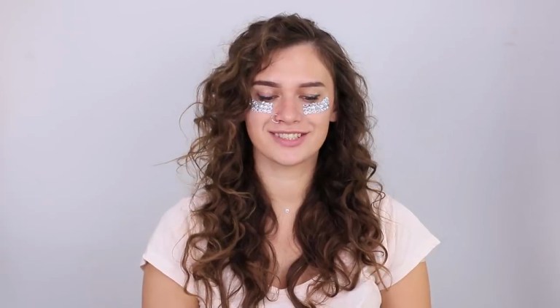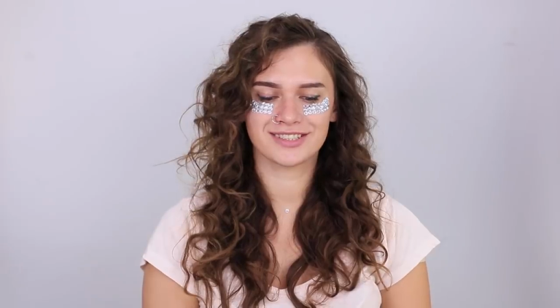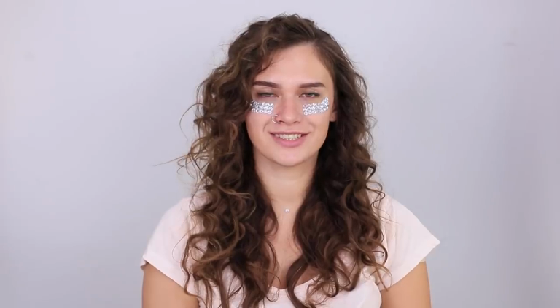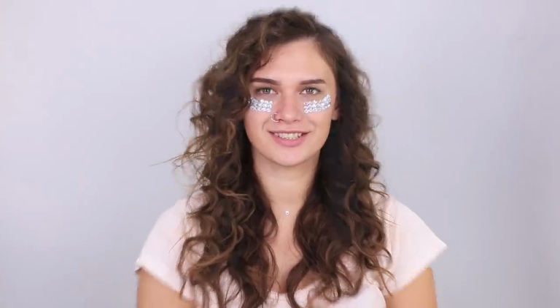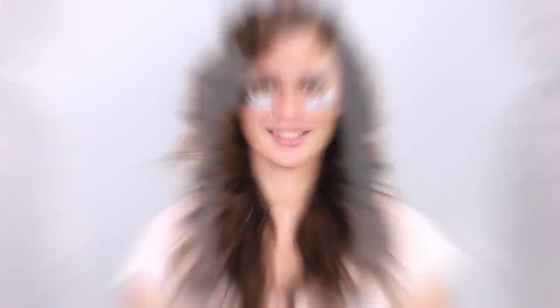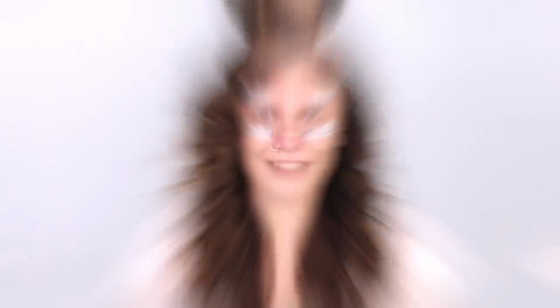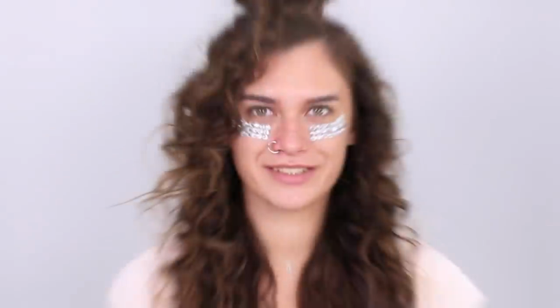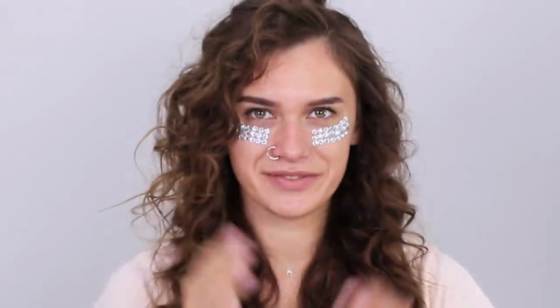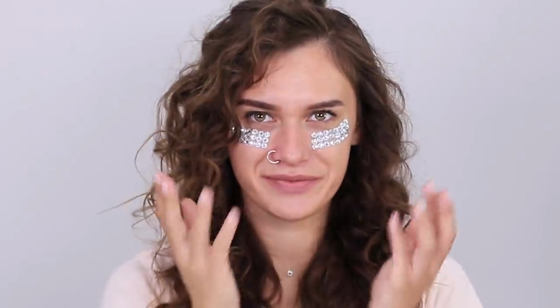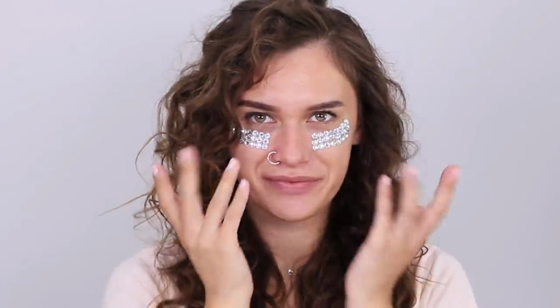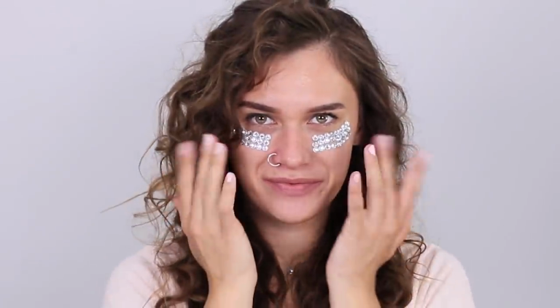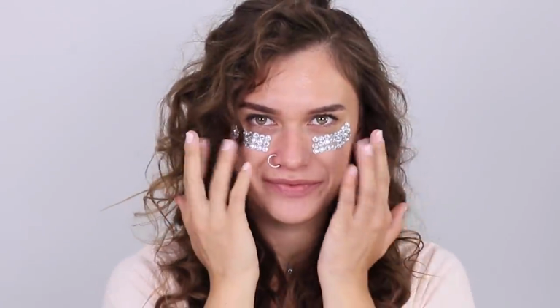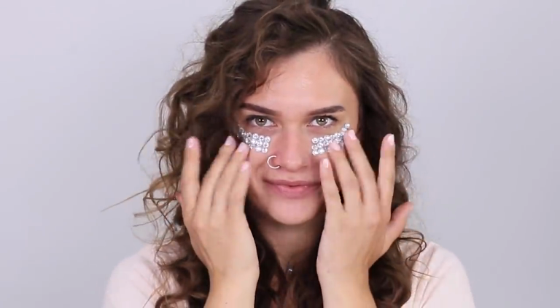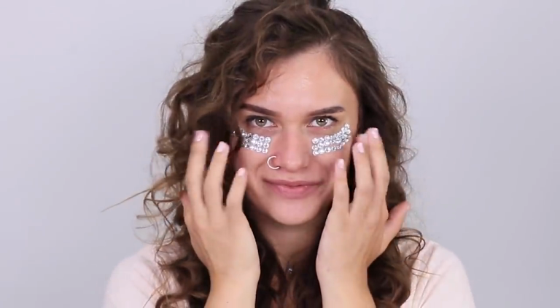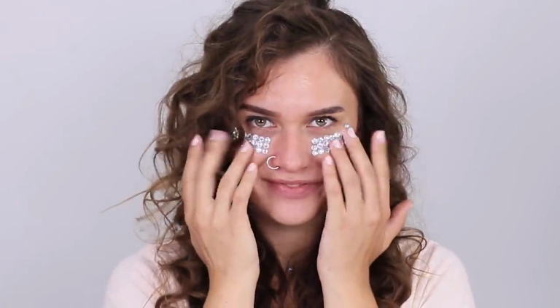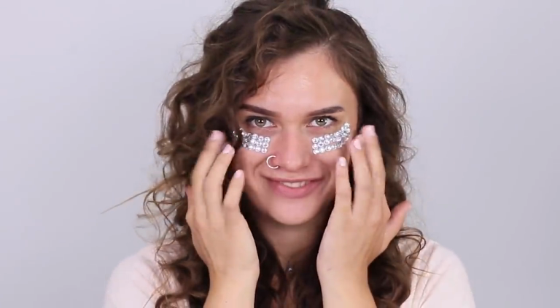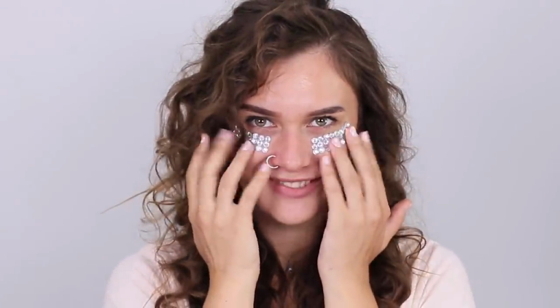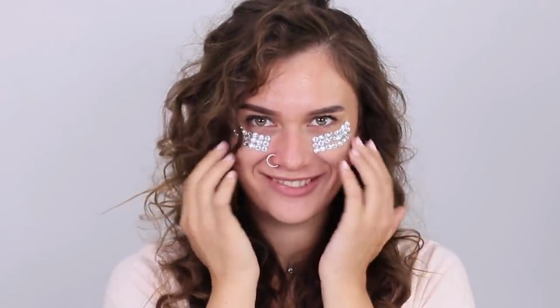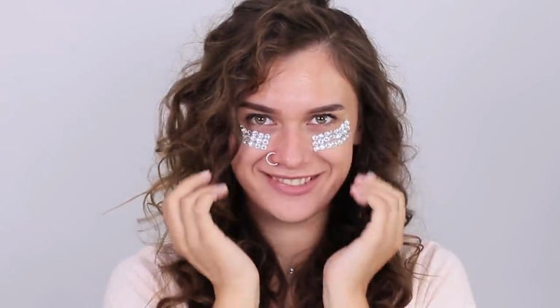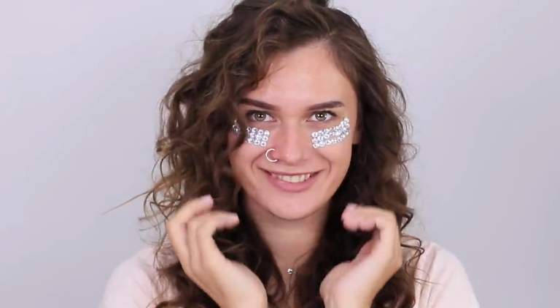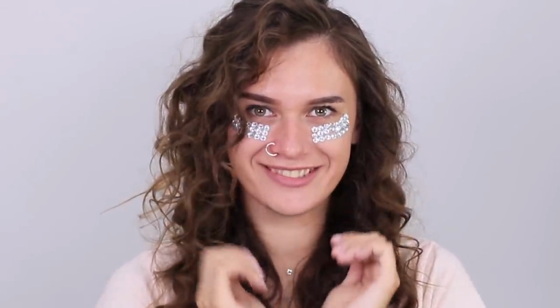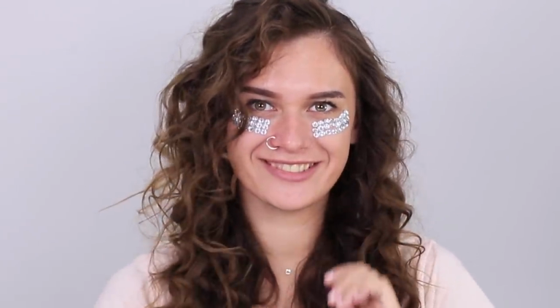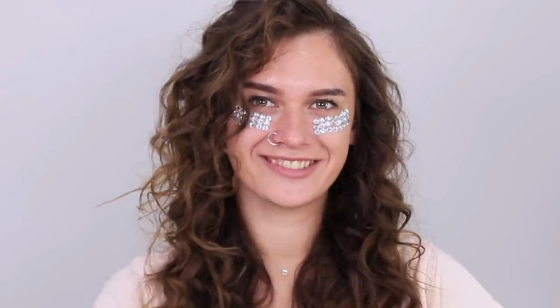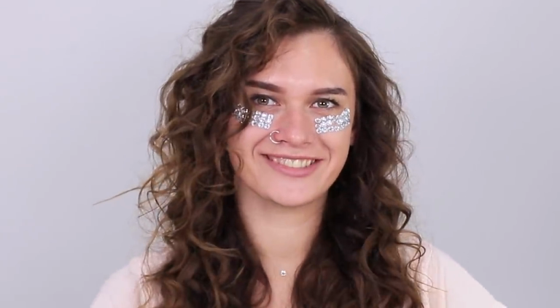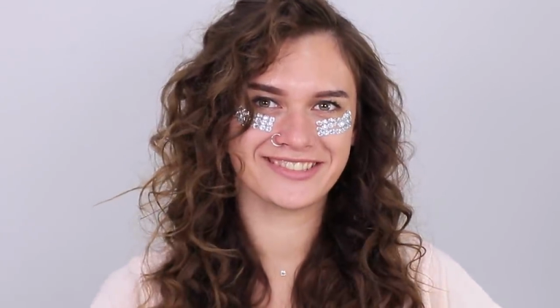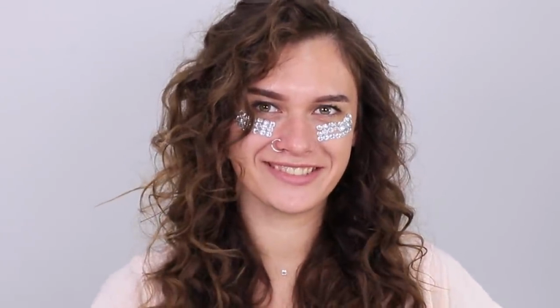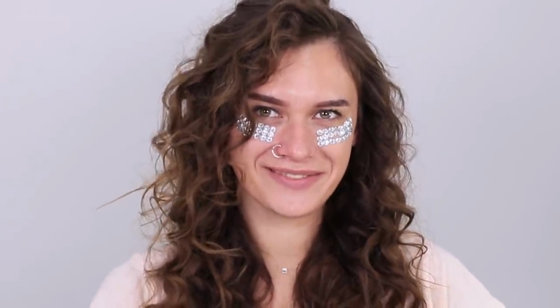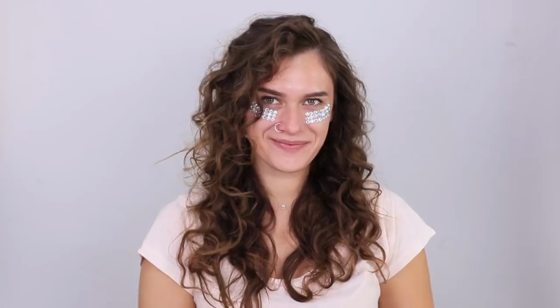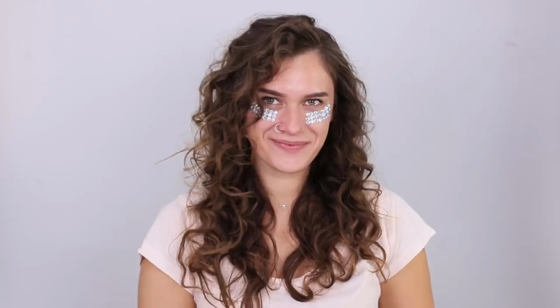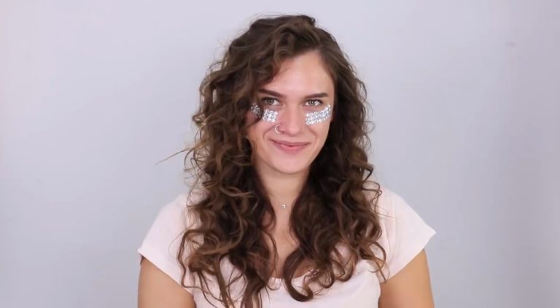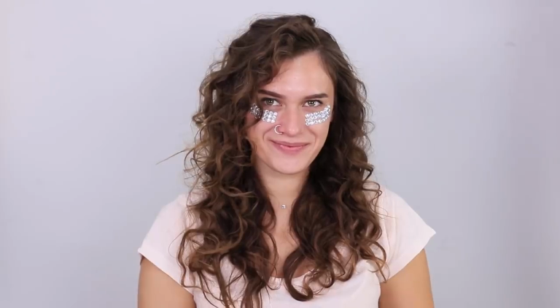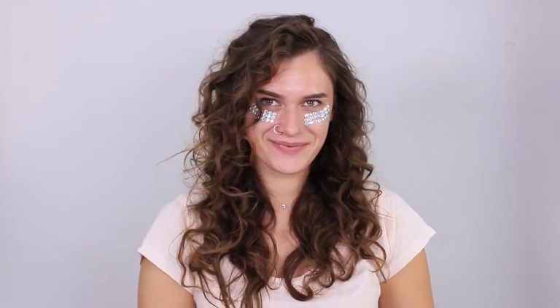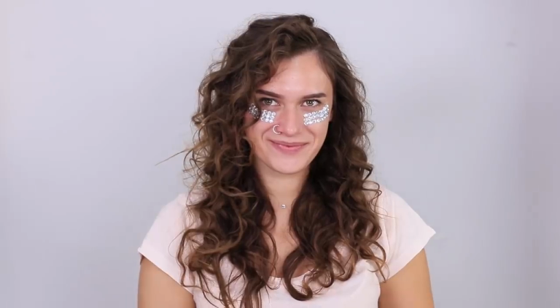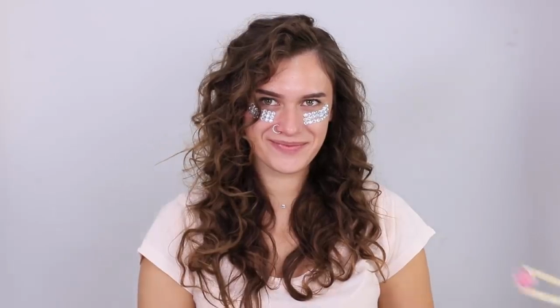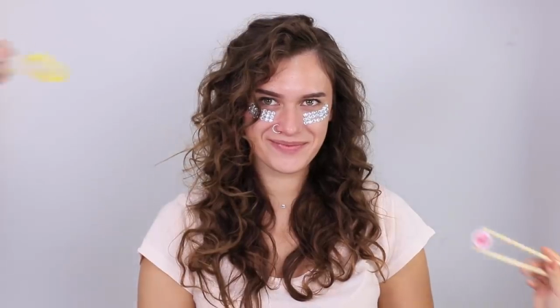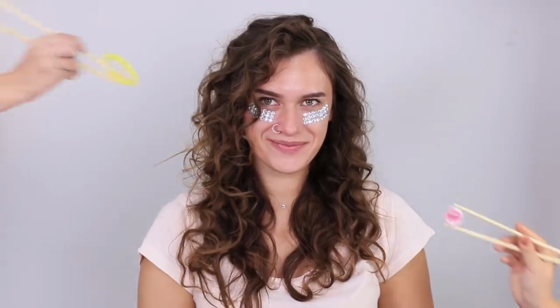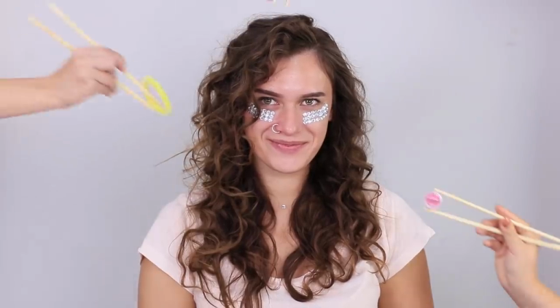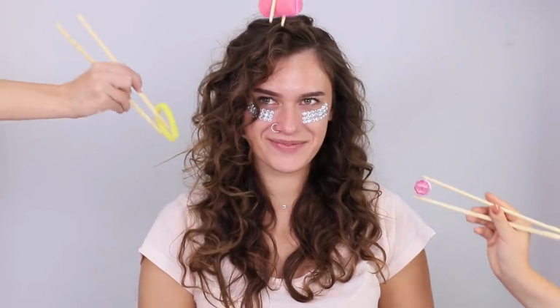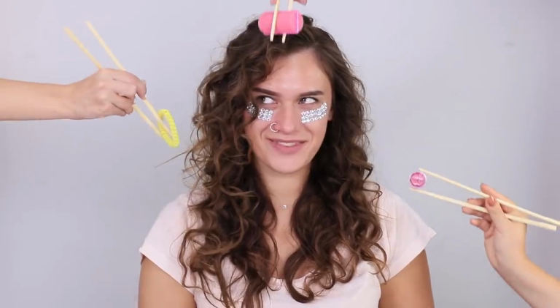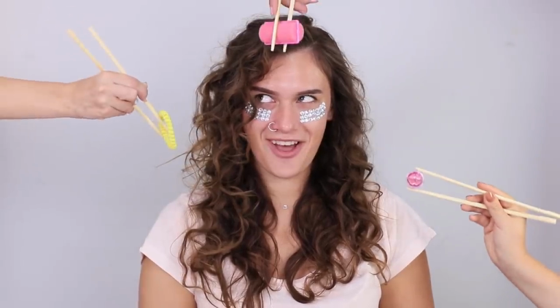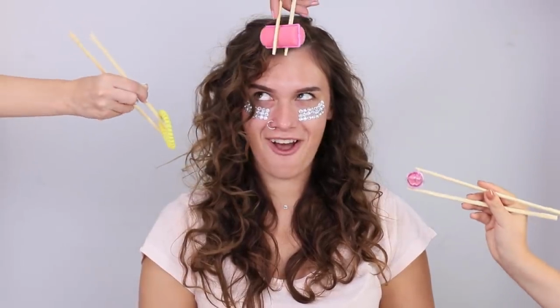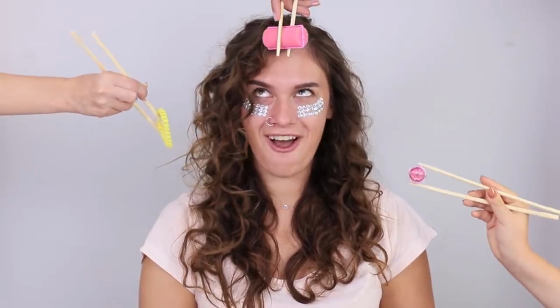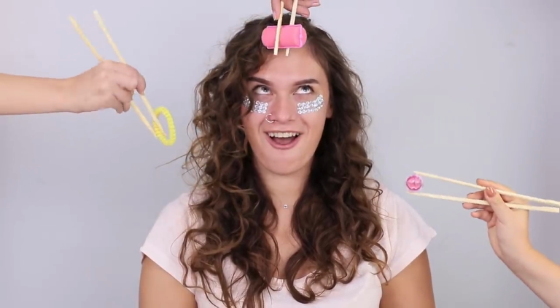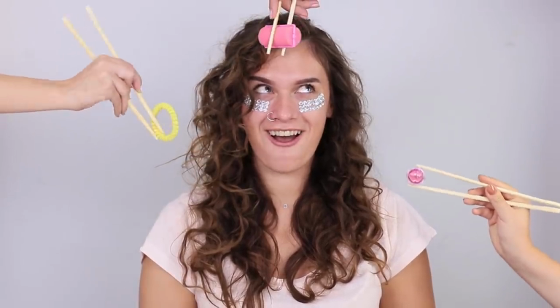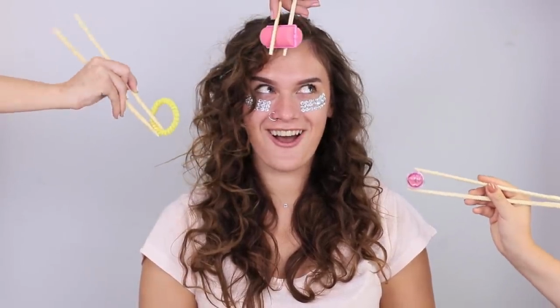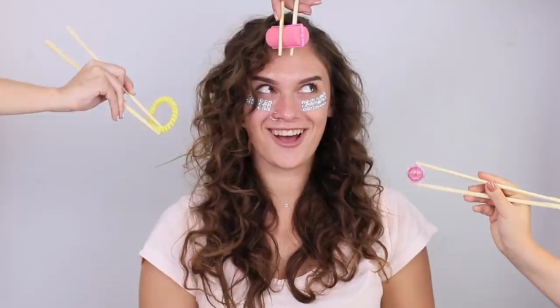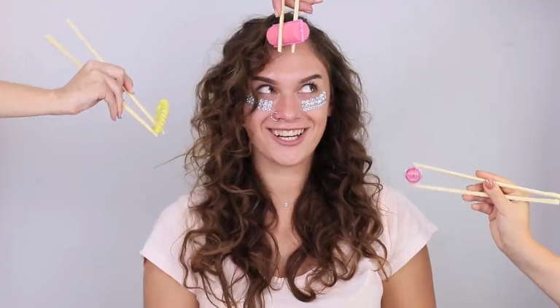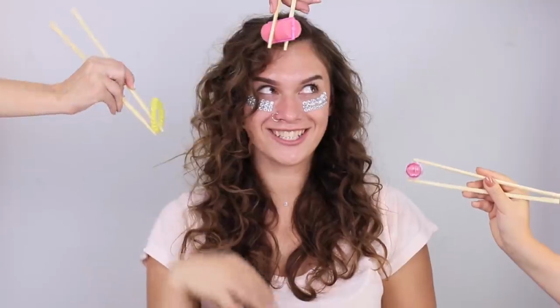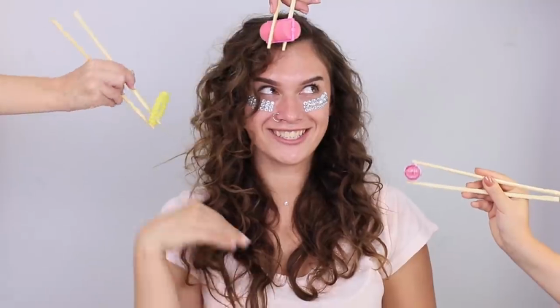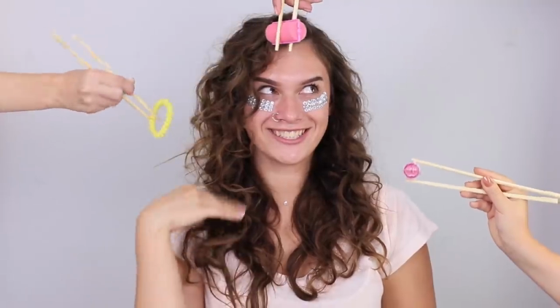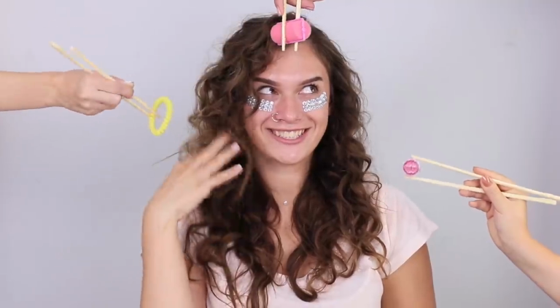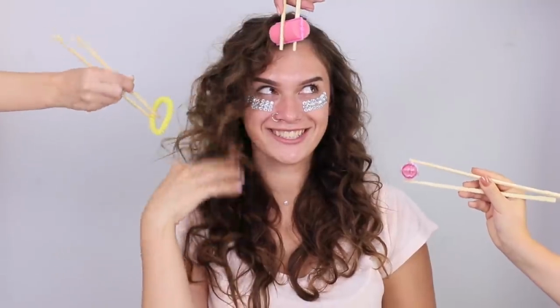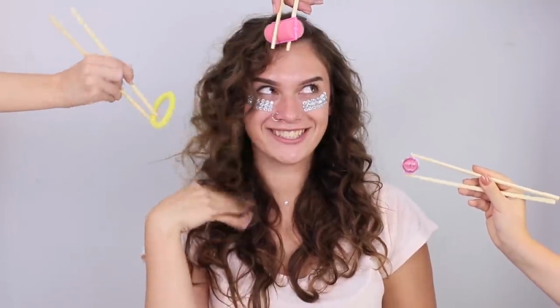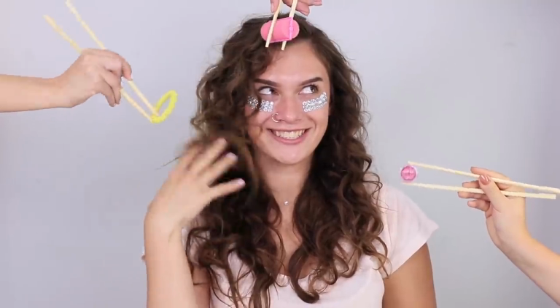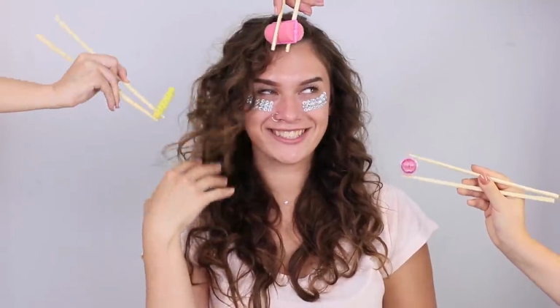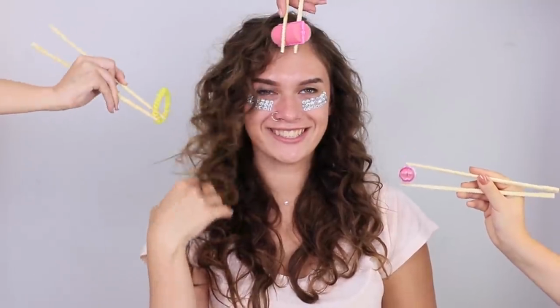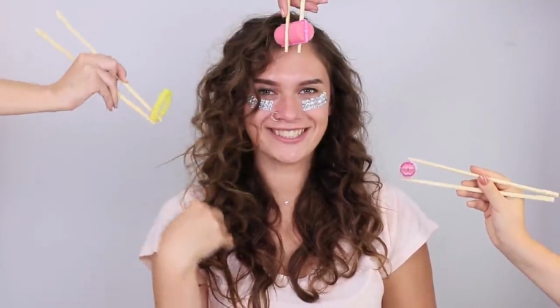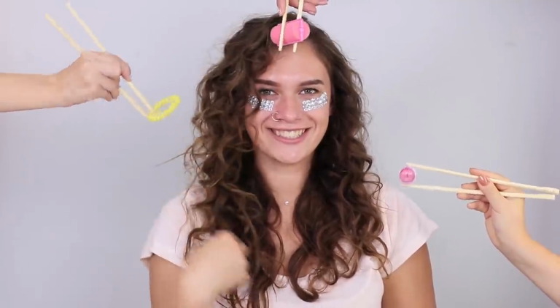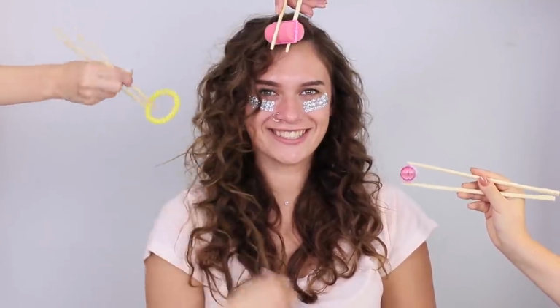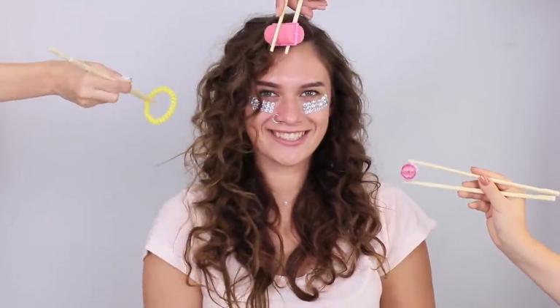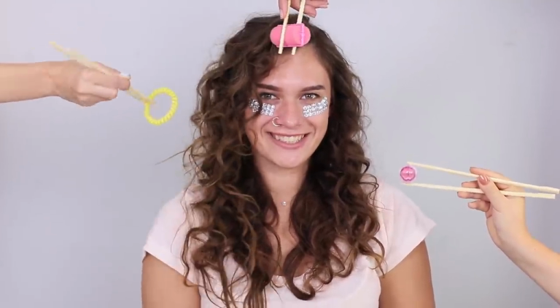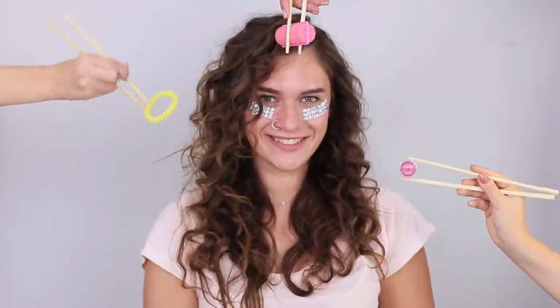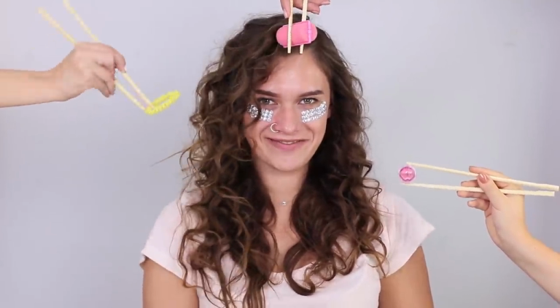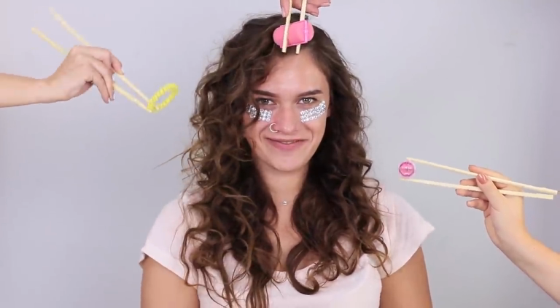Those girls are like the stars! If, of course, they have mastered the magic of our life hacks!